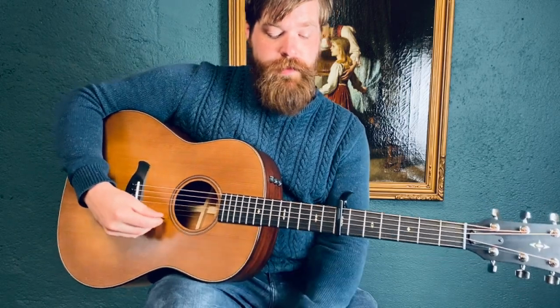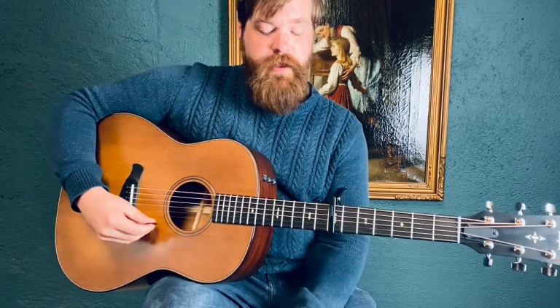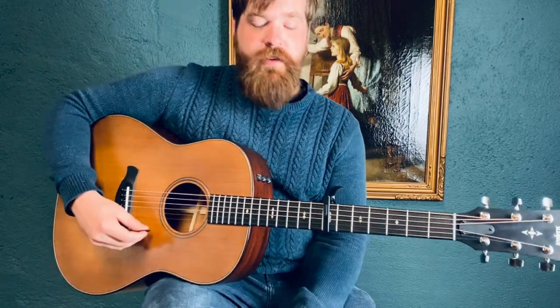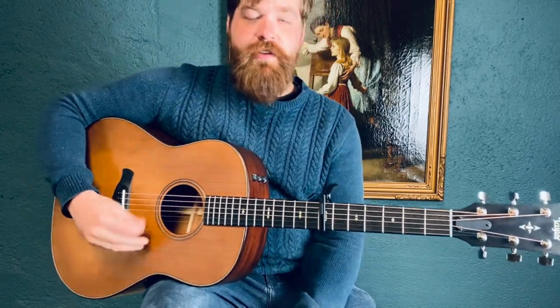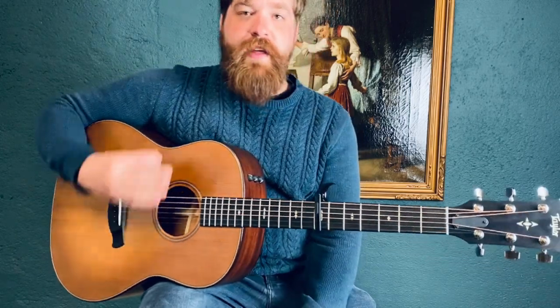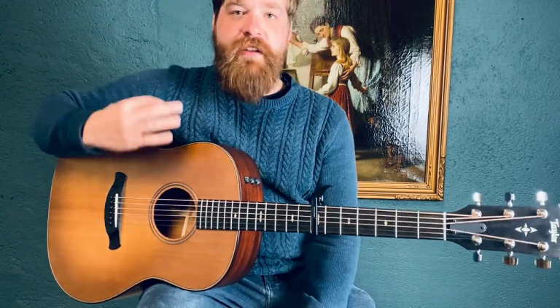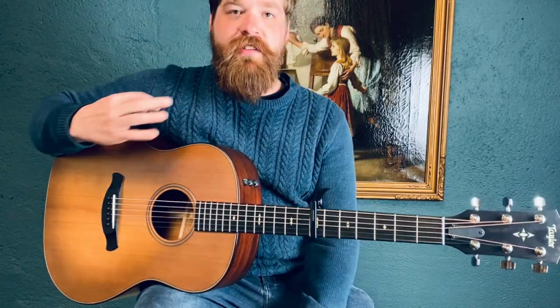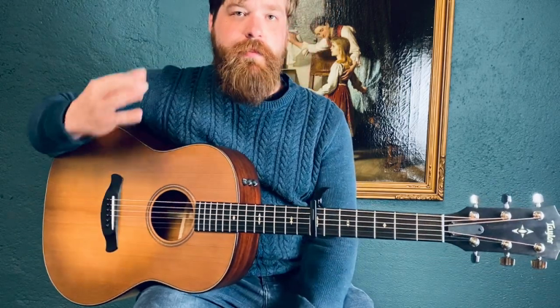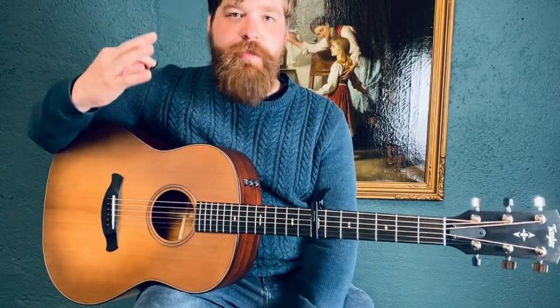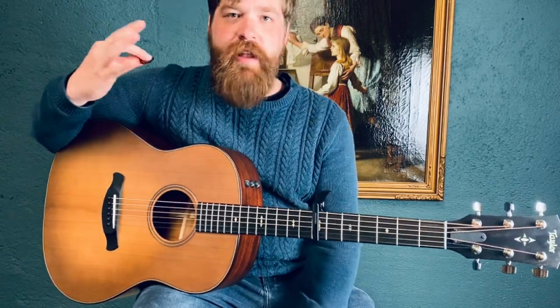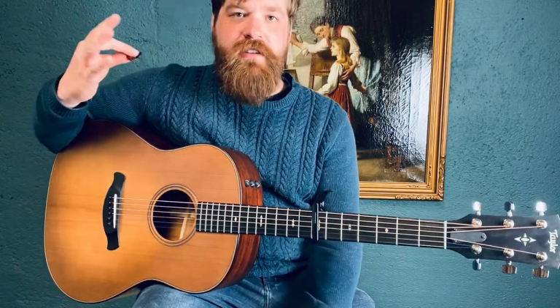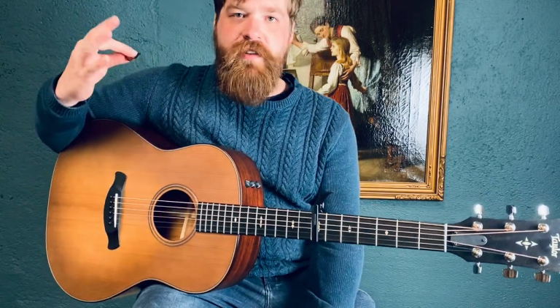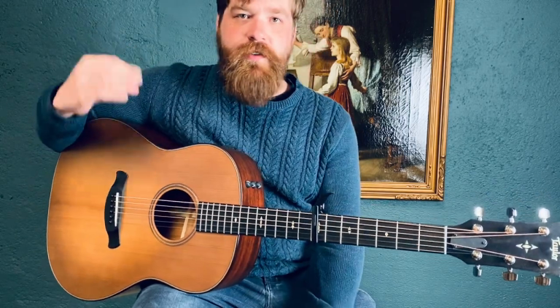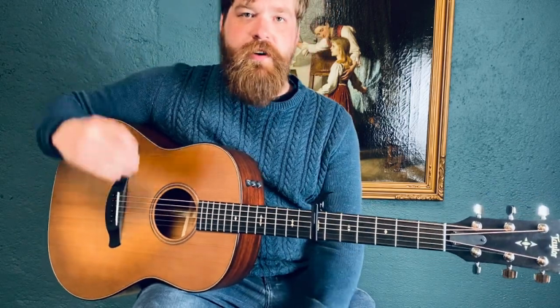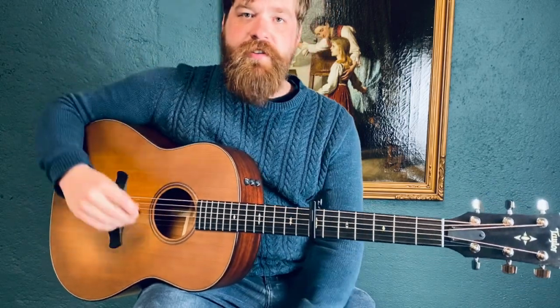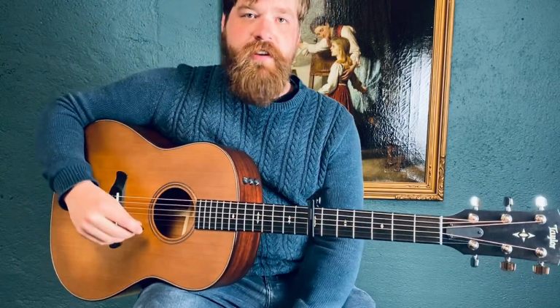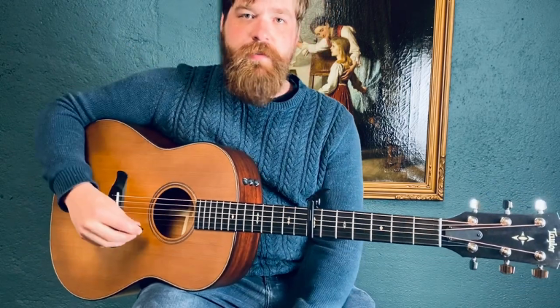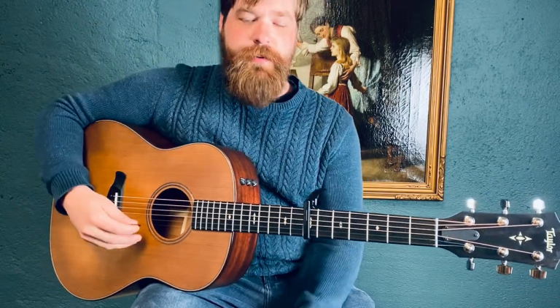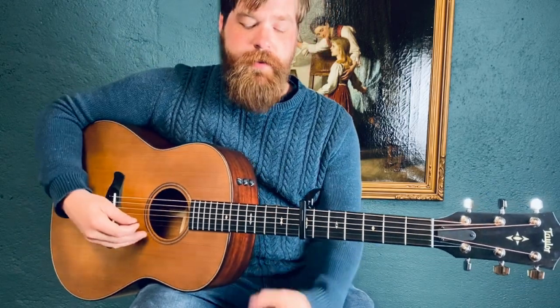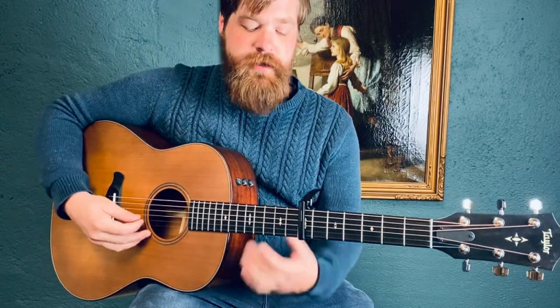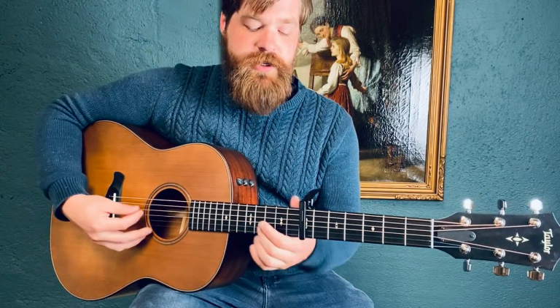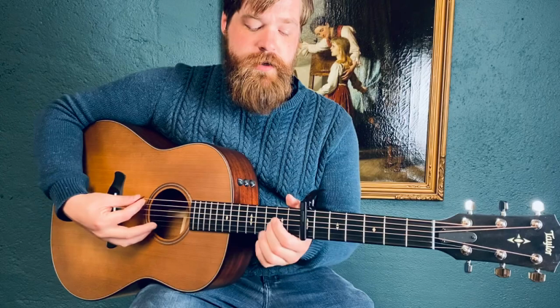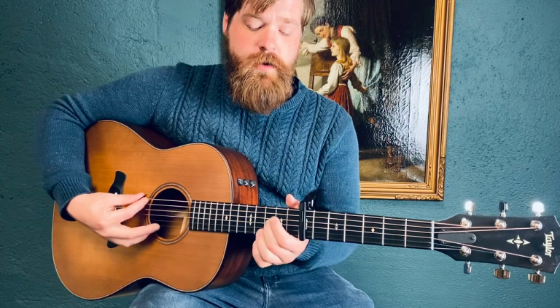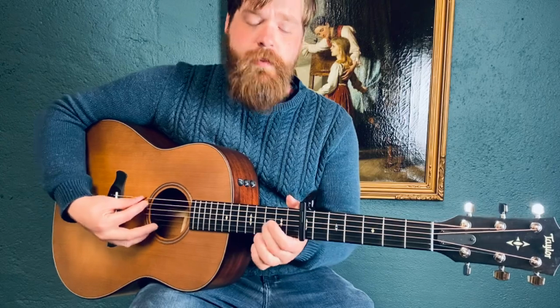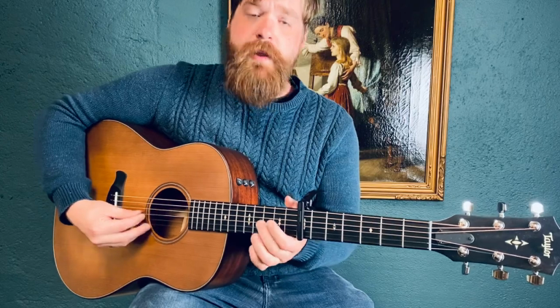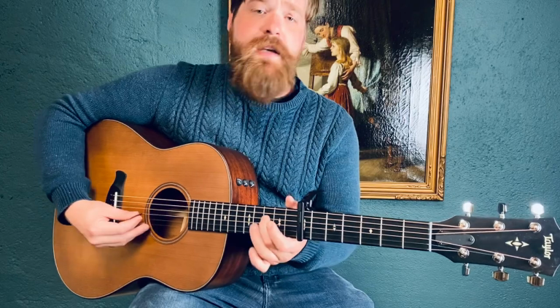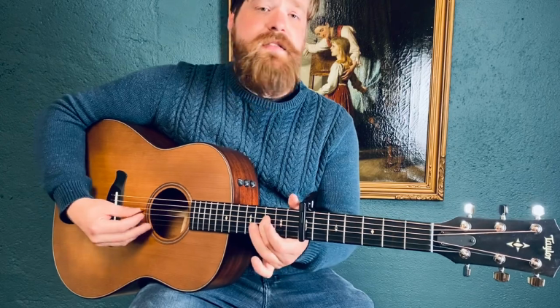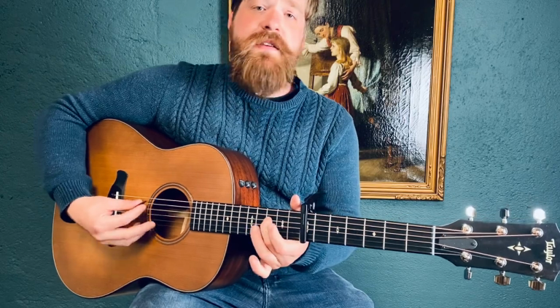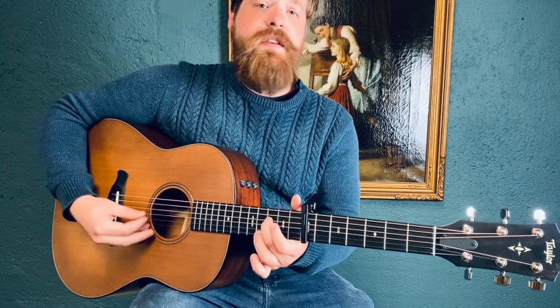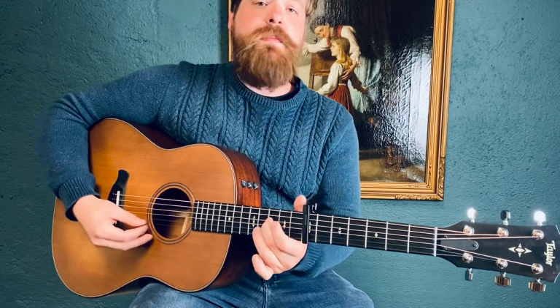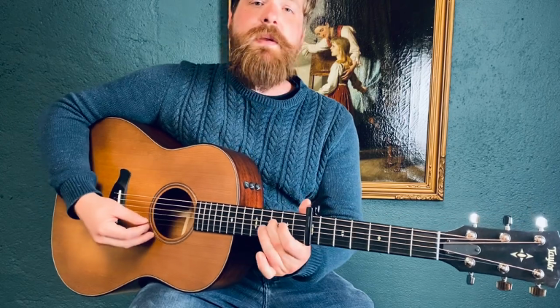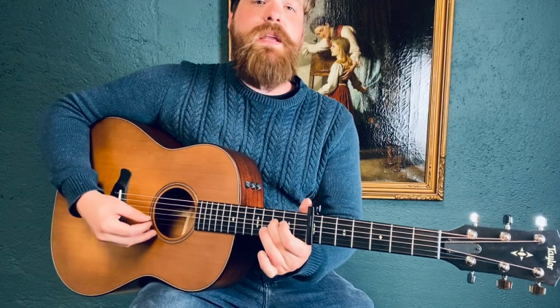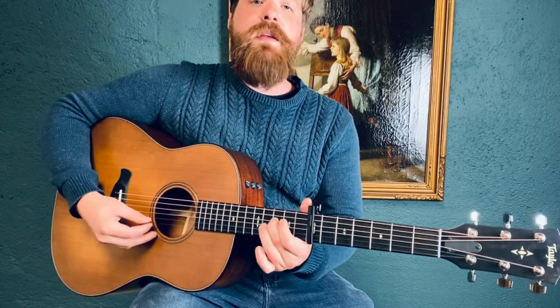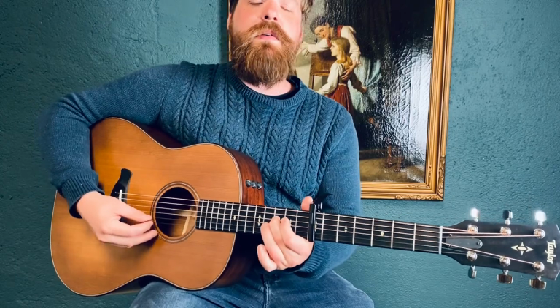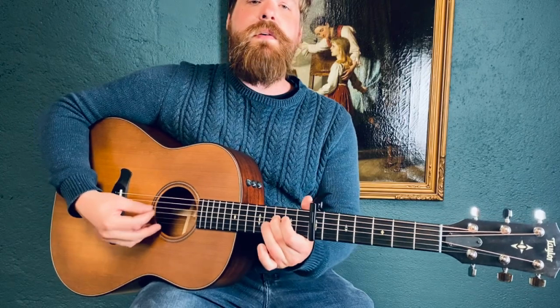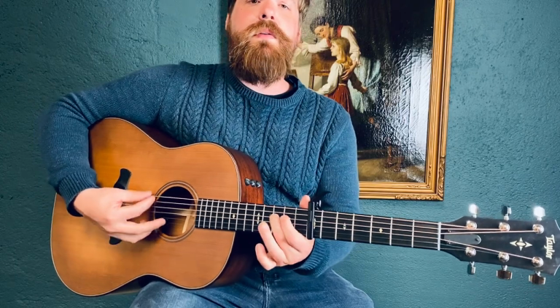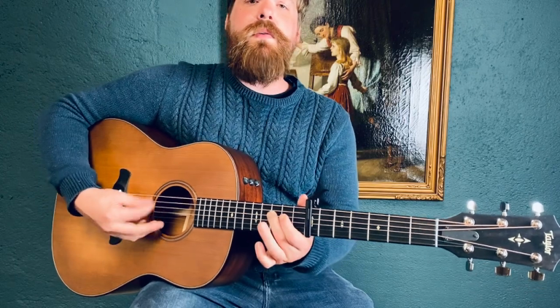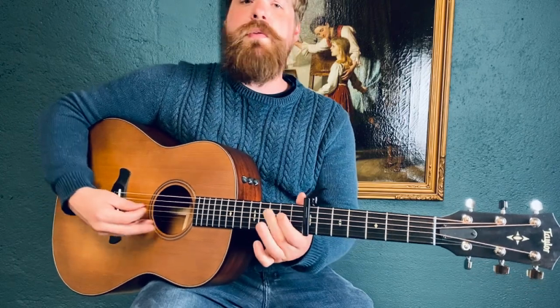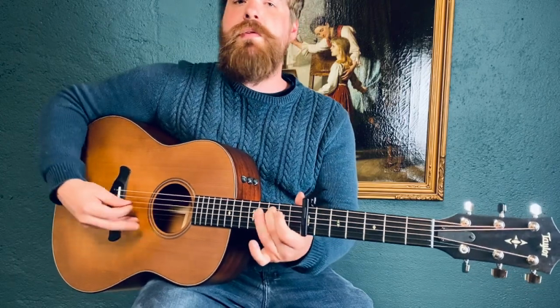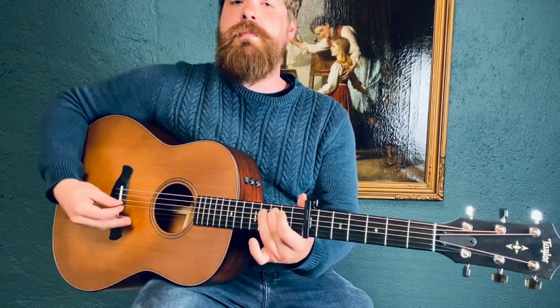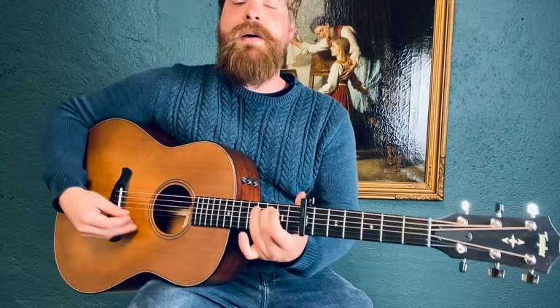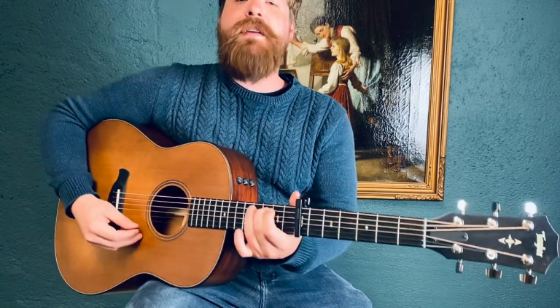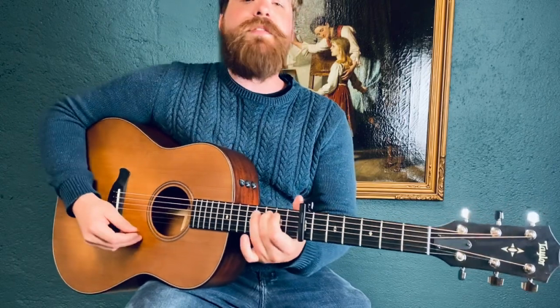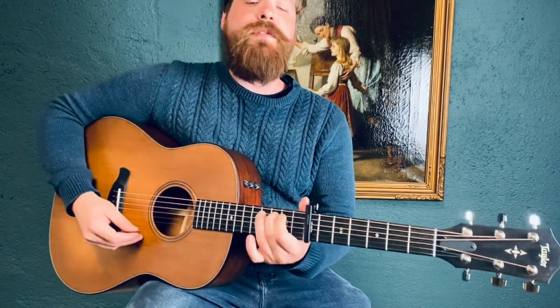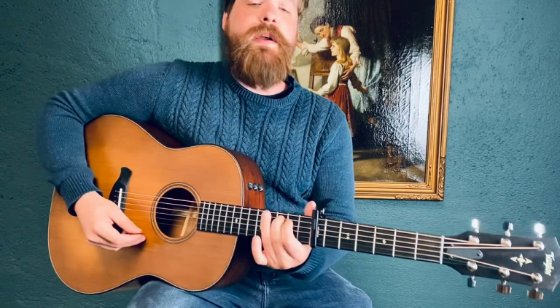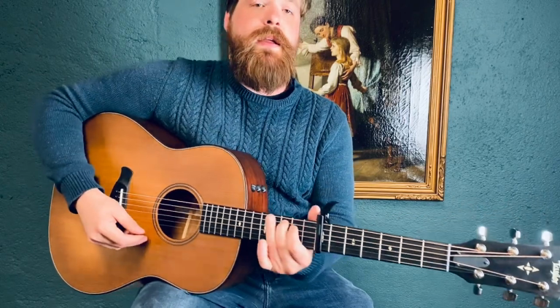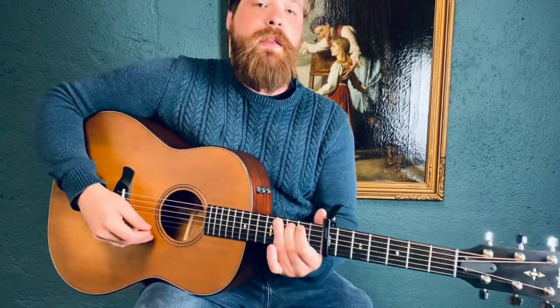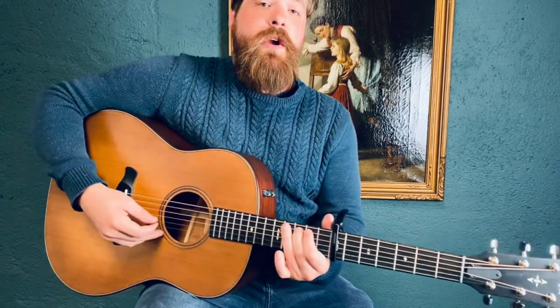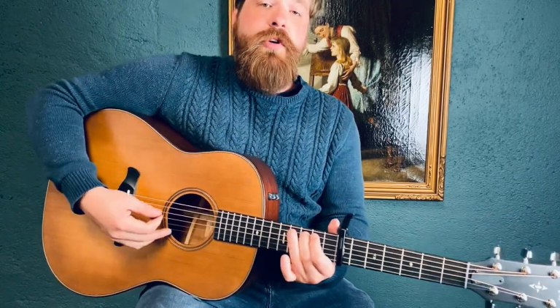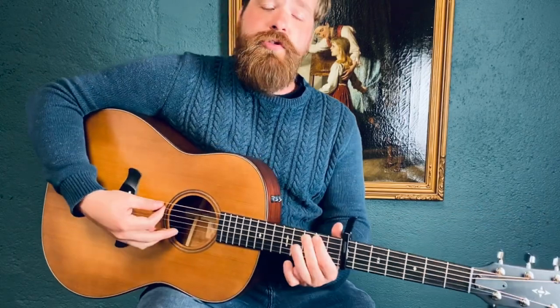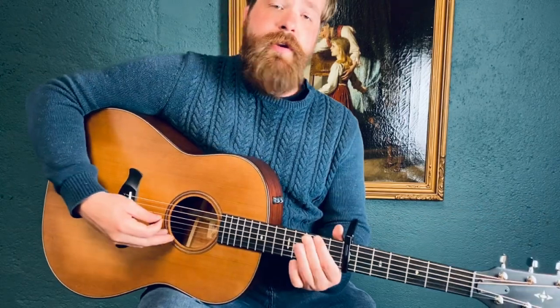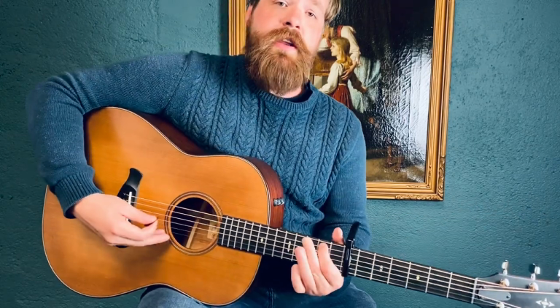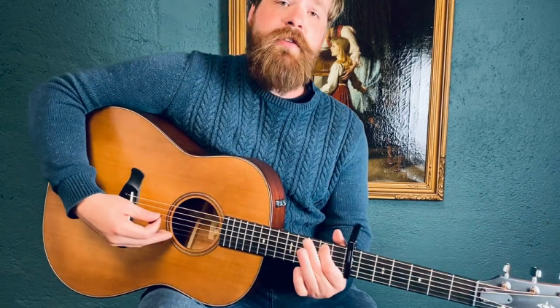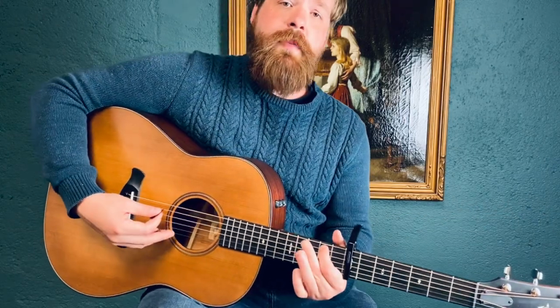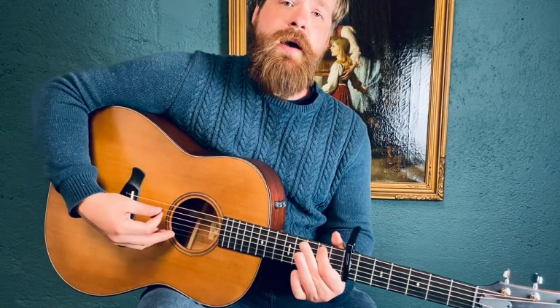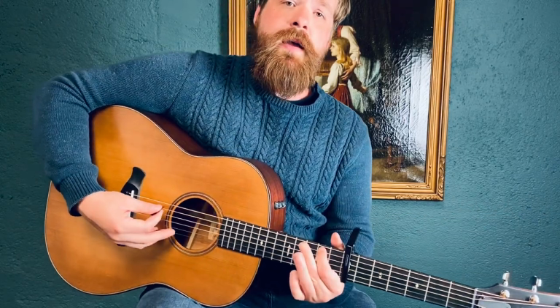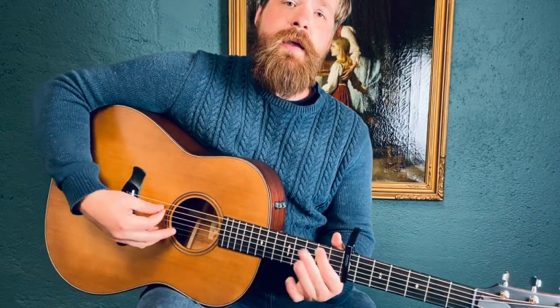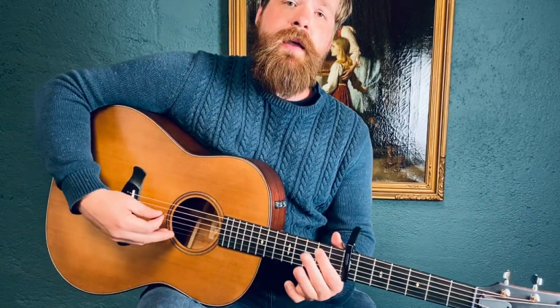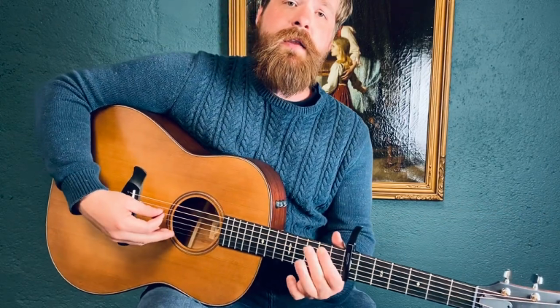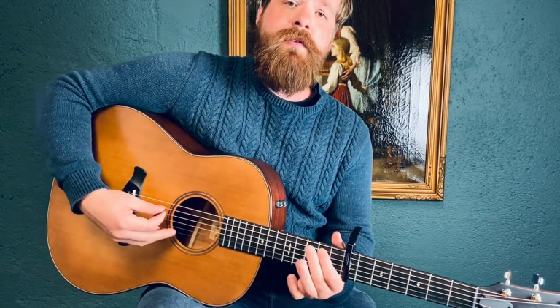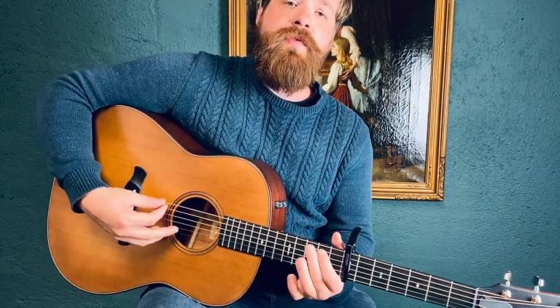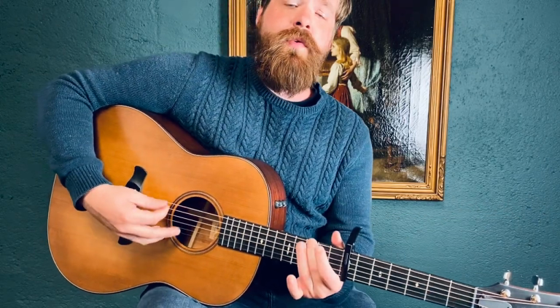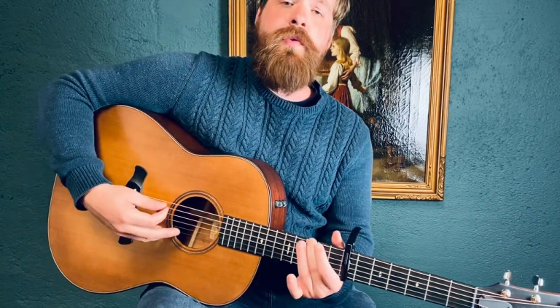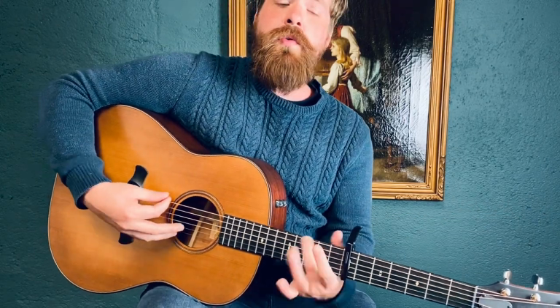So that's the verse — that's pretty much it. 'Oh blessed be the Lord, my strength, trained my hands for...' That's the verse section.